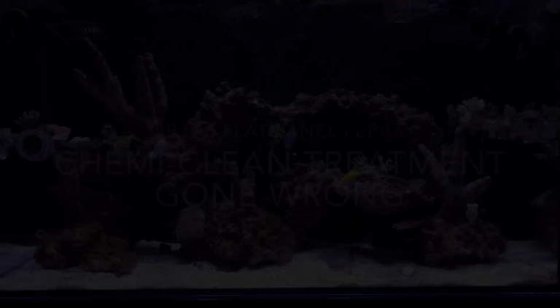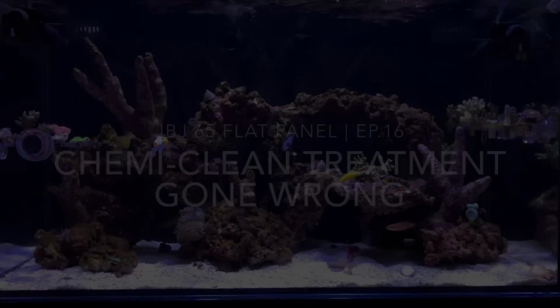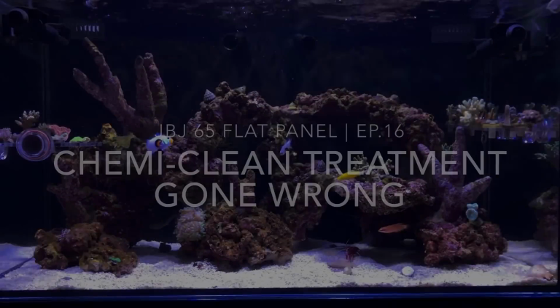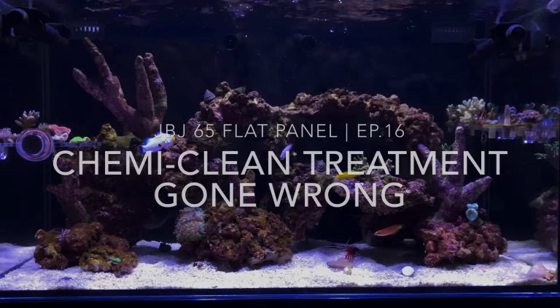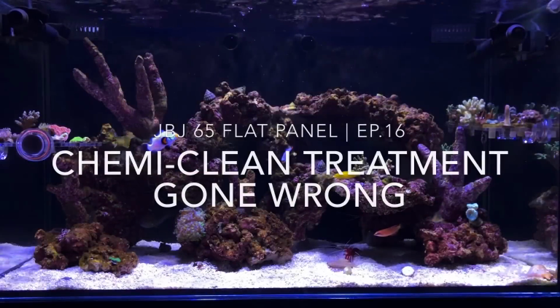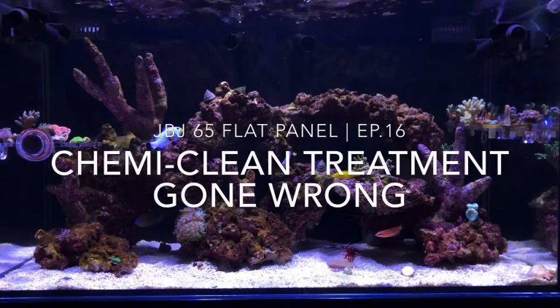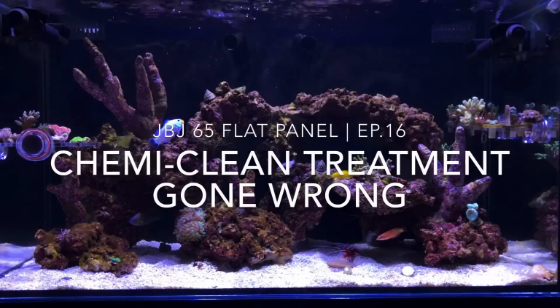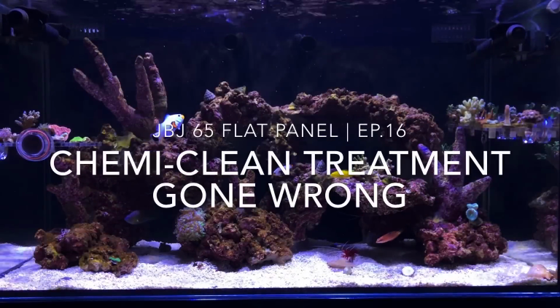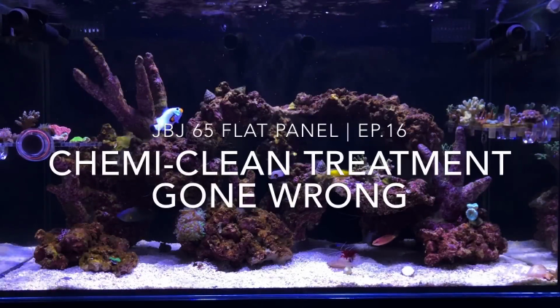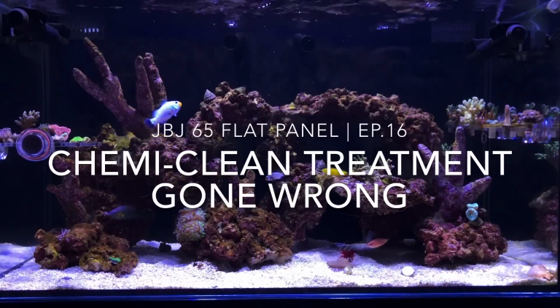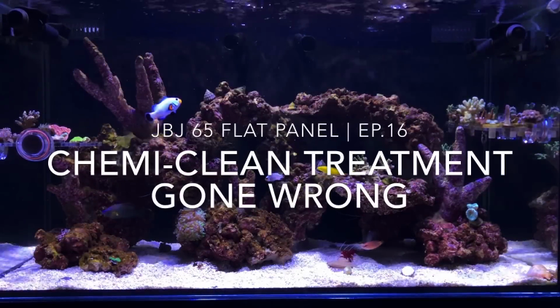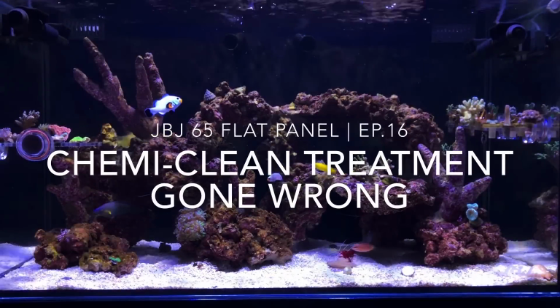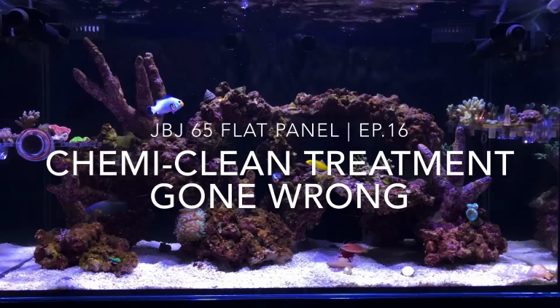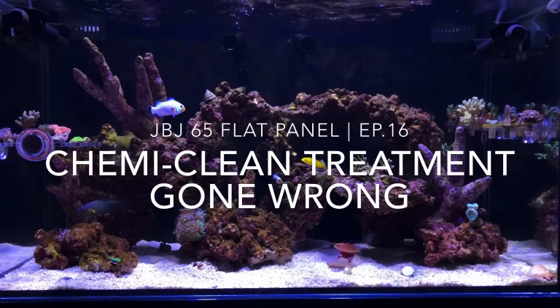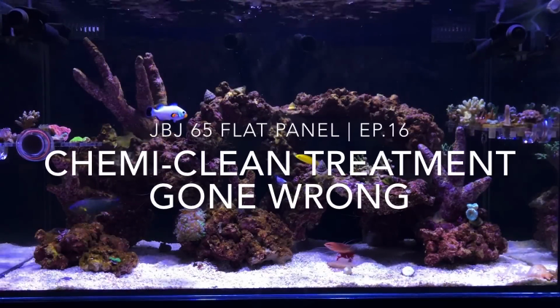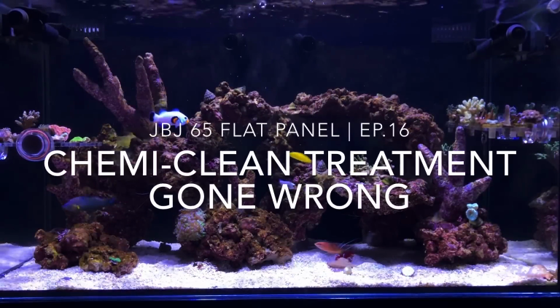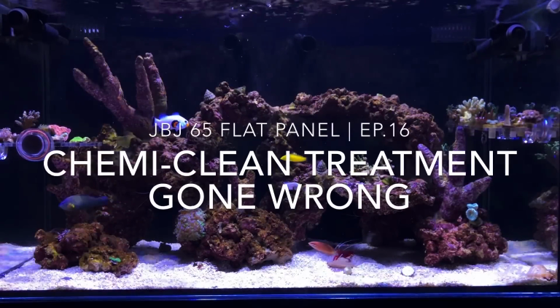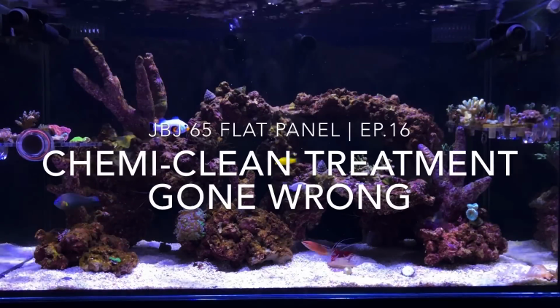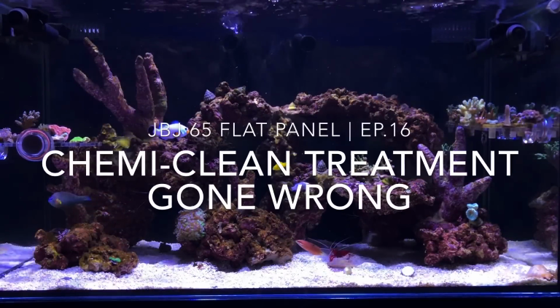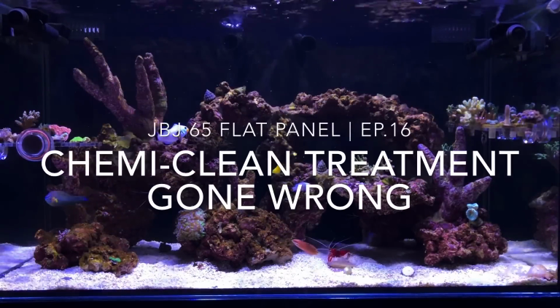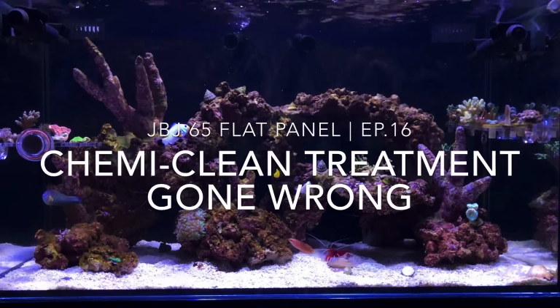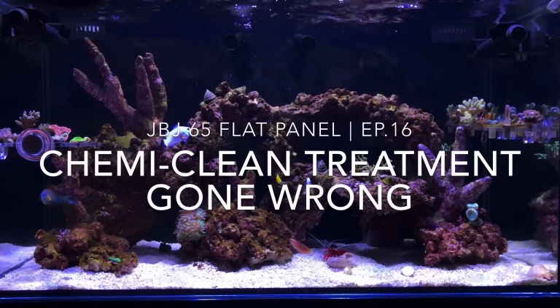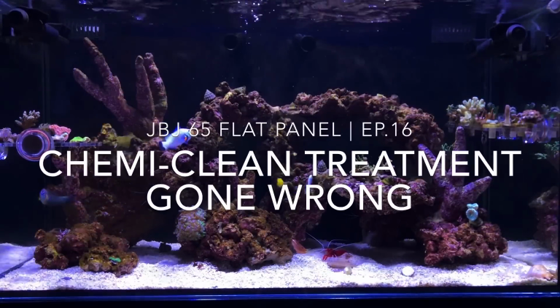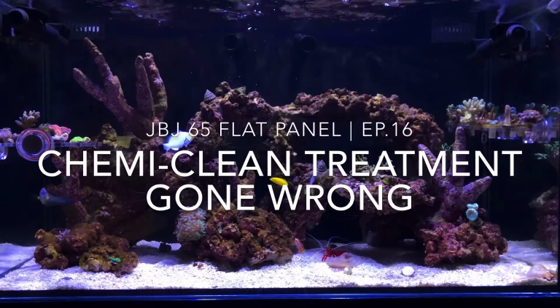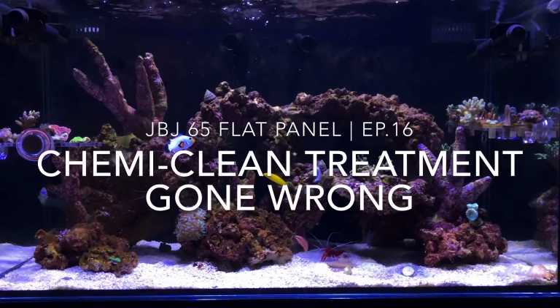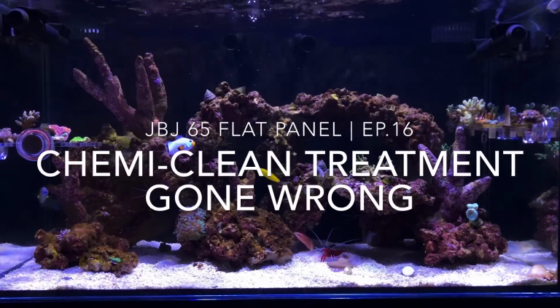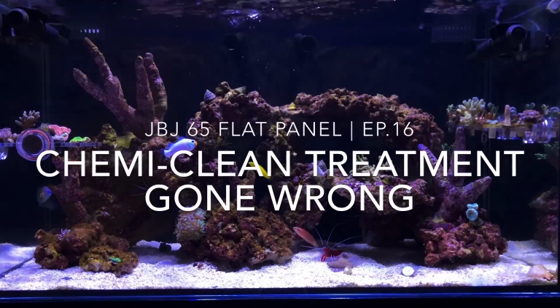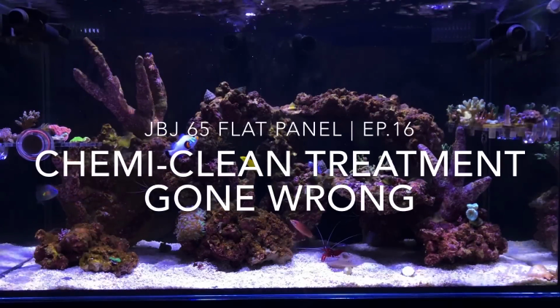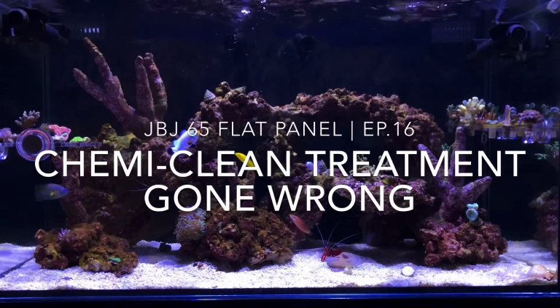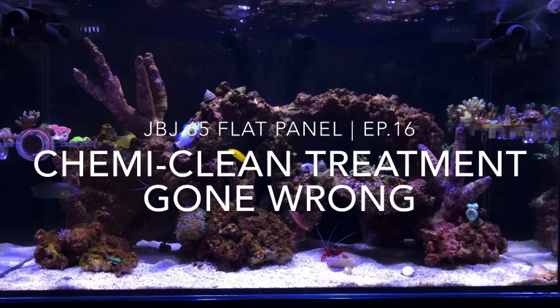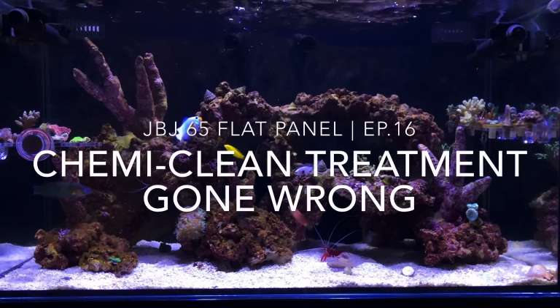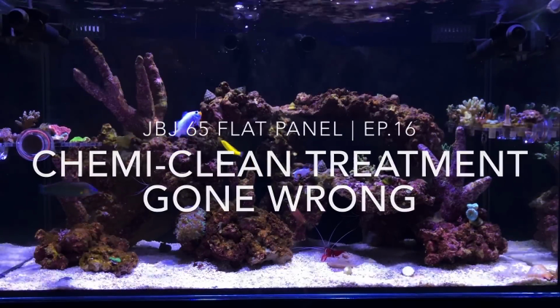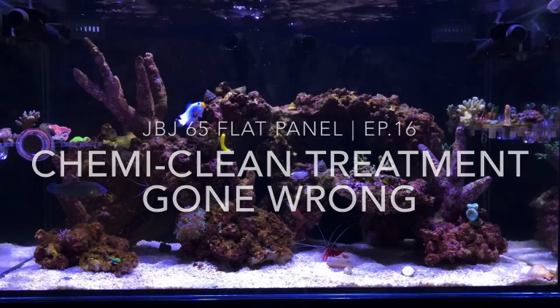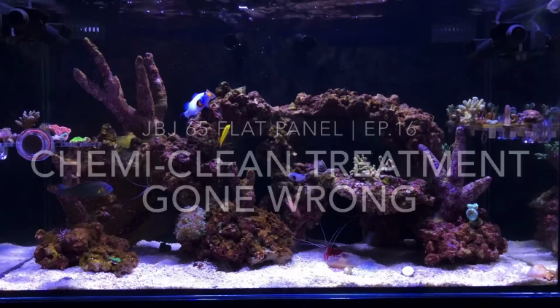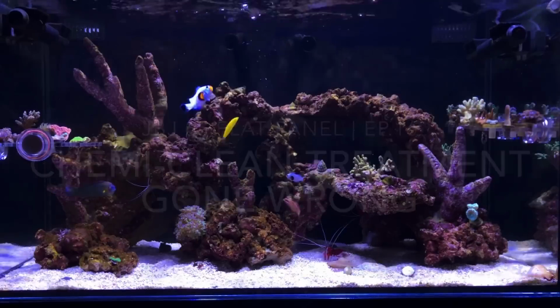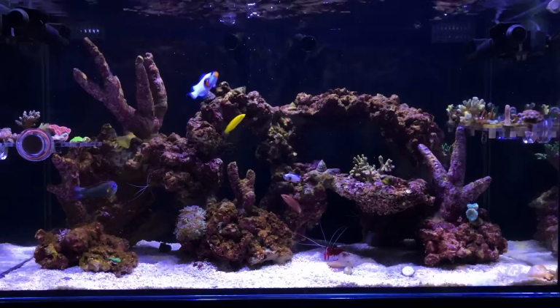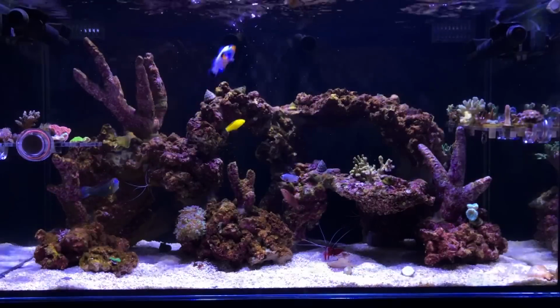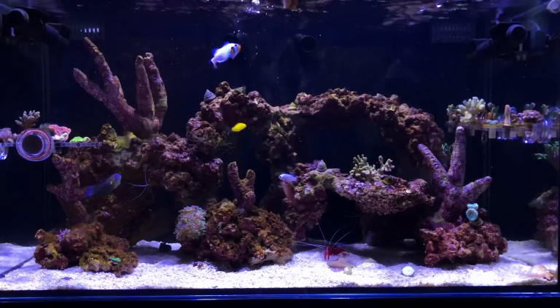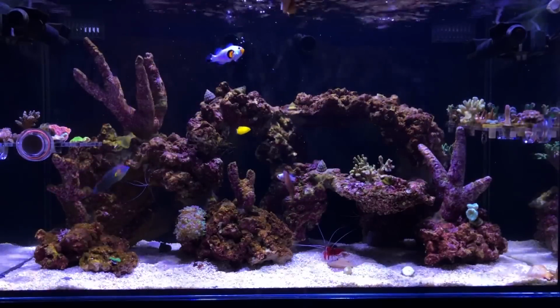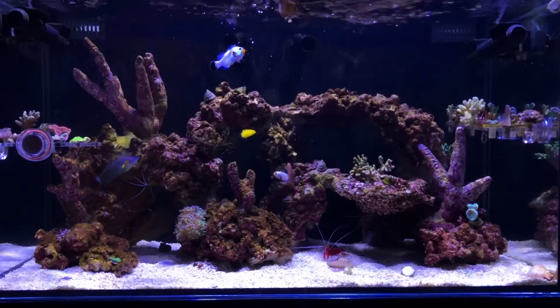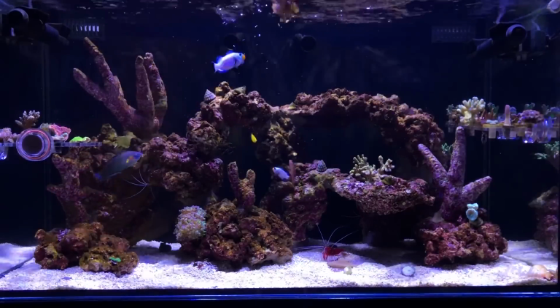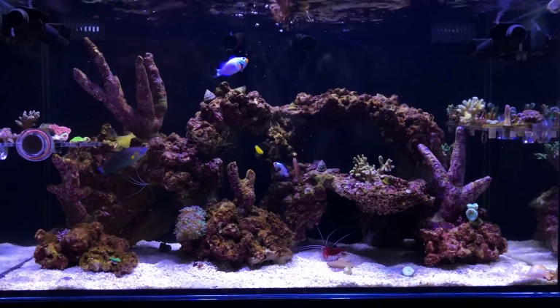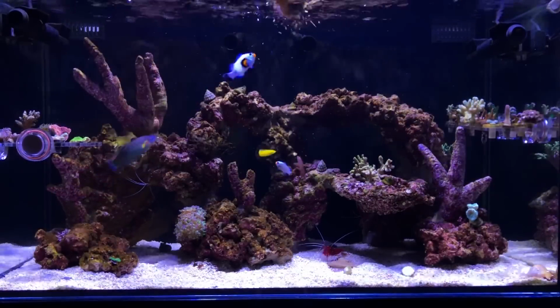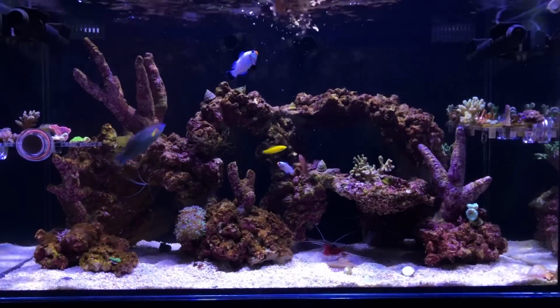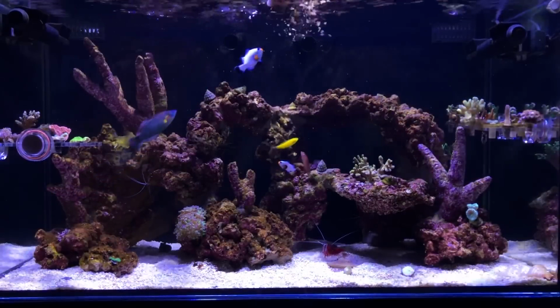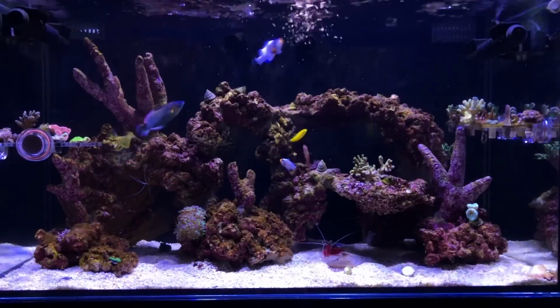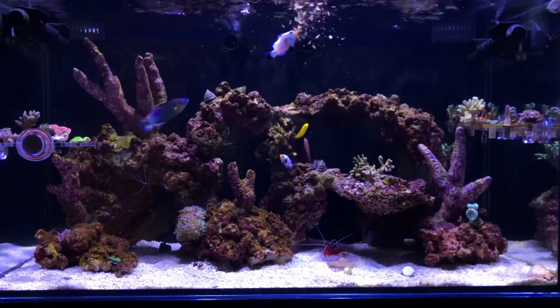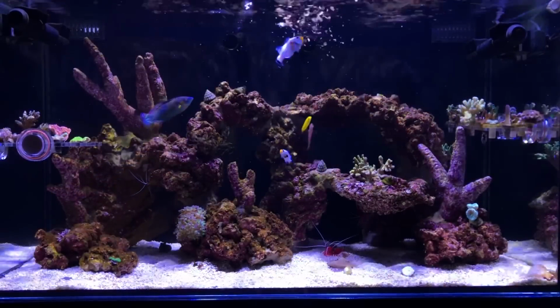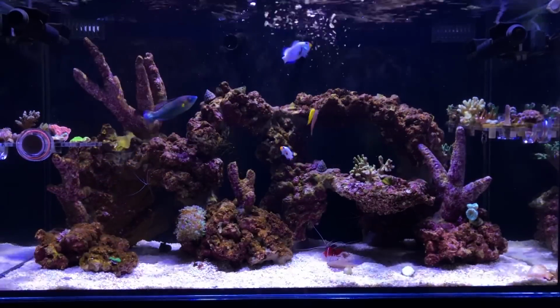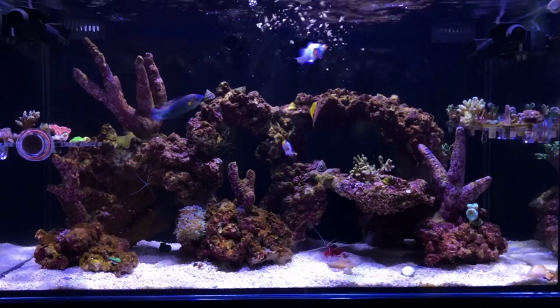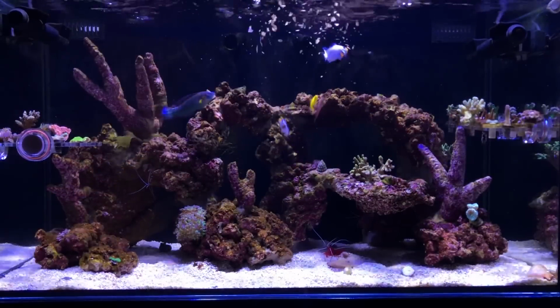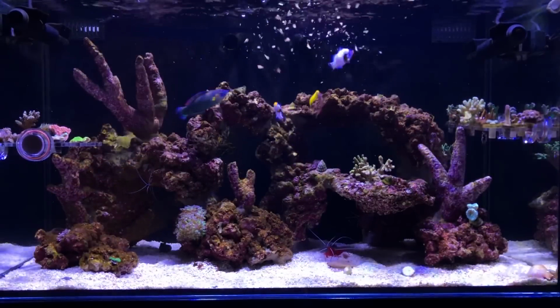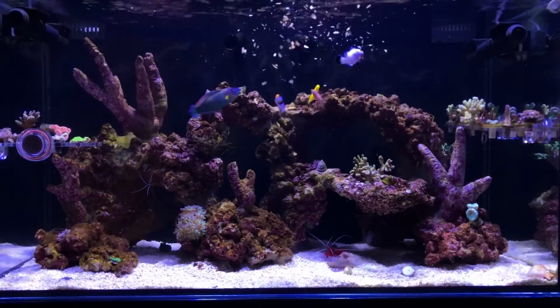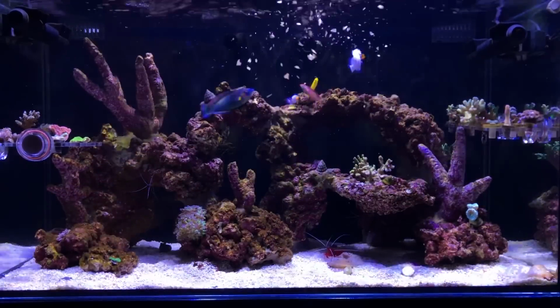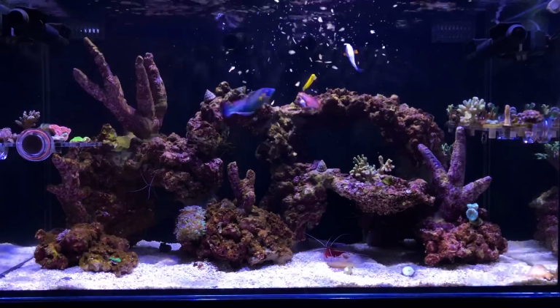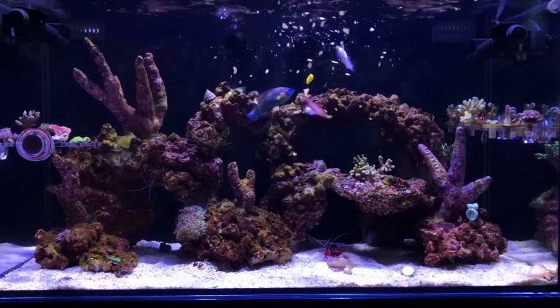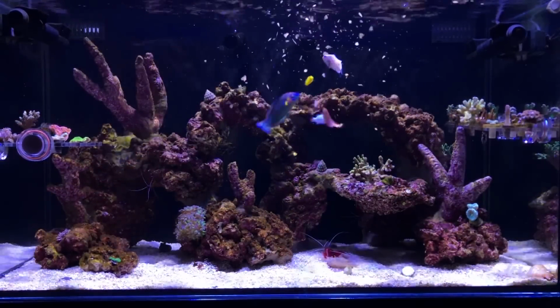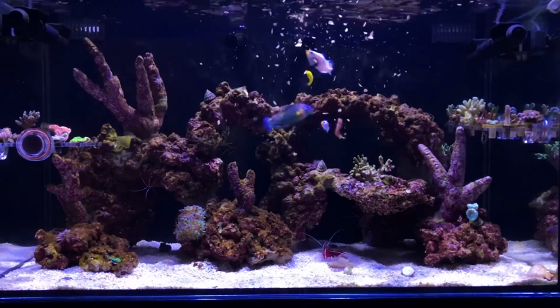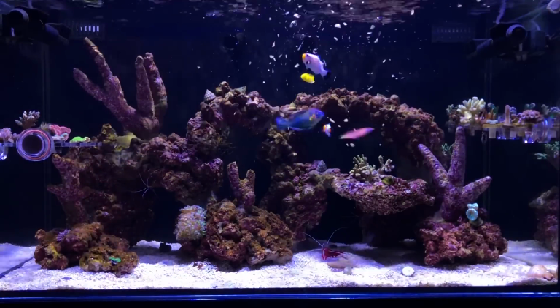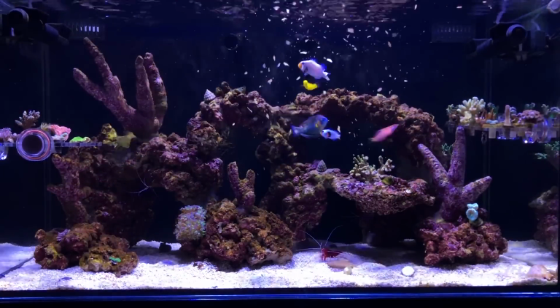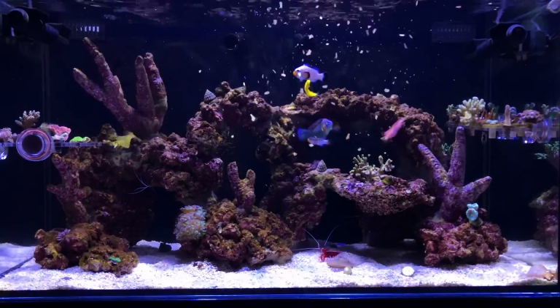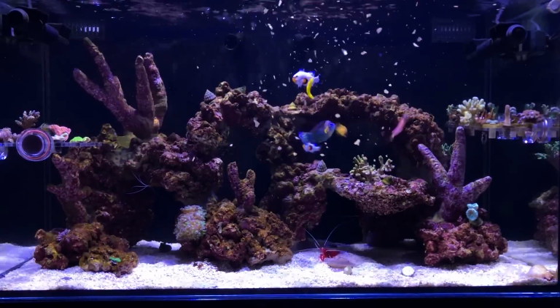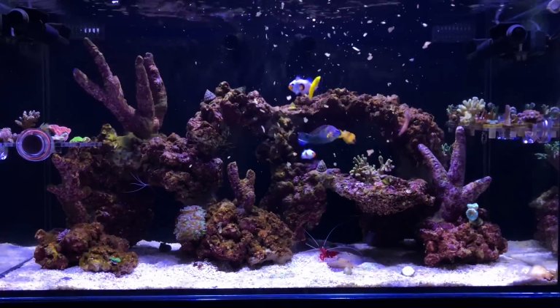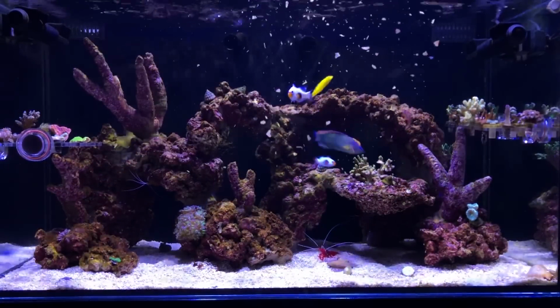Hey, what's going on YouTube? It's CJ. I want to welcome you guys back to episode 16 of the JBJ 65 Gallon Reef build.